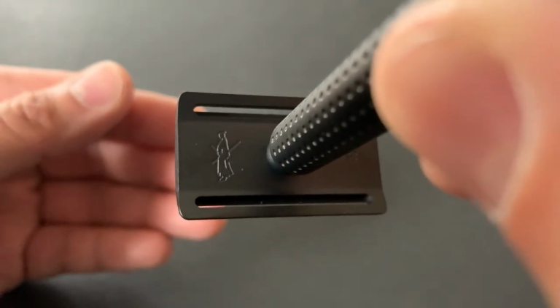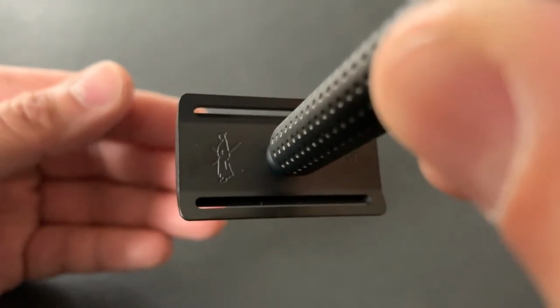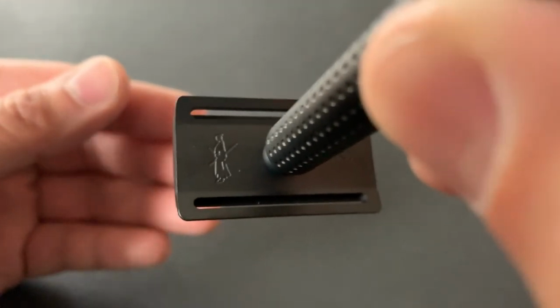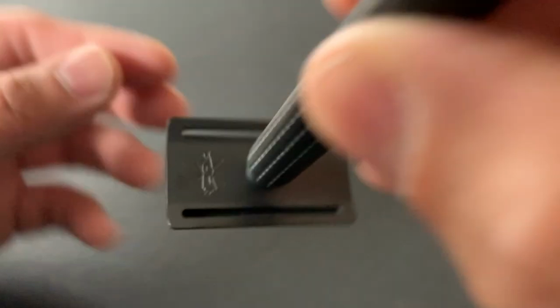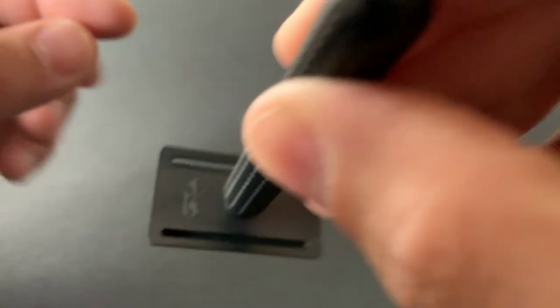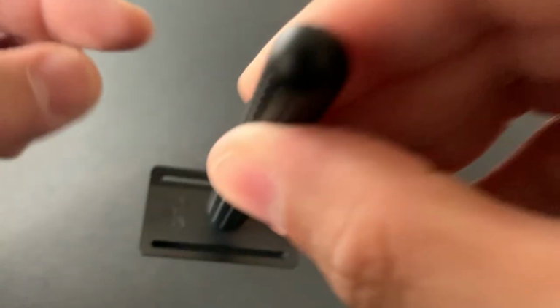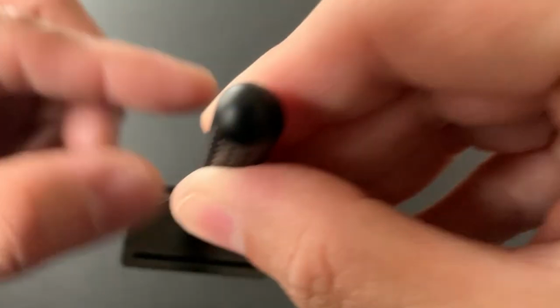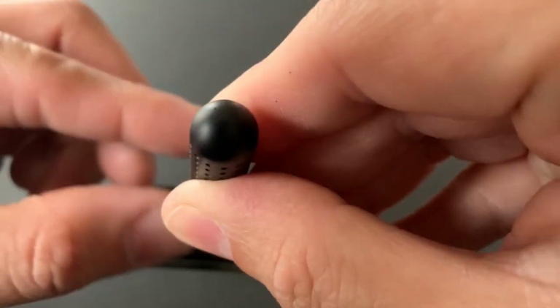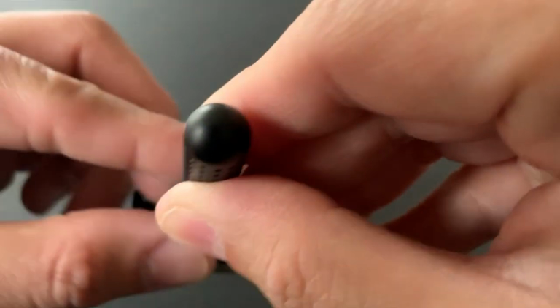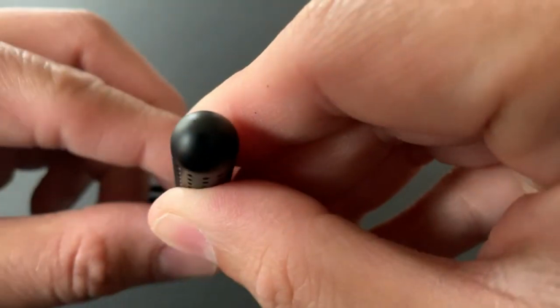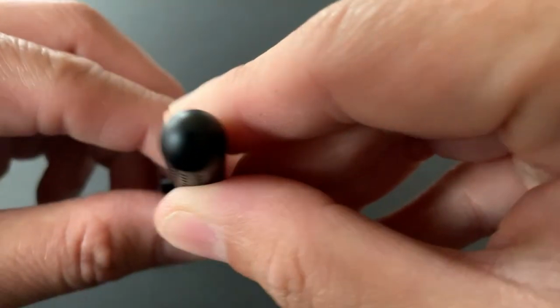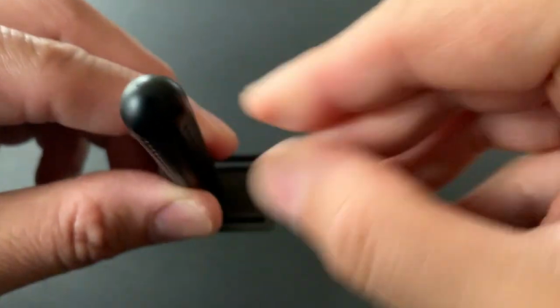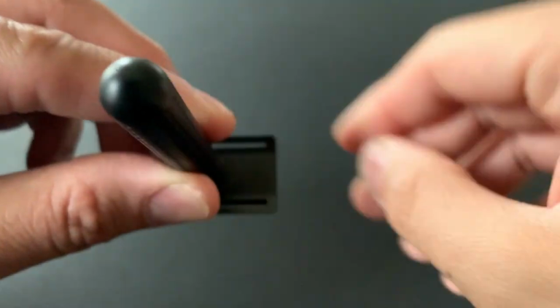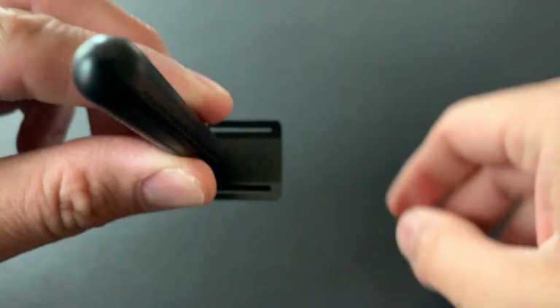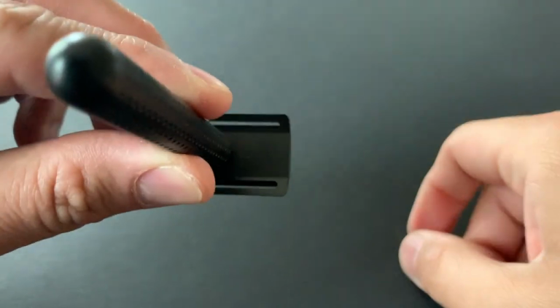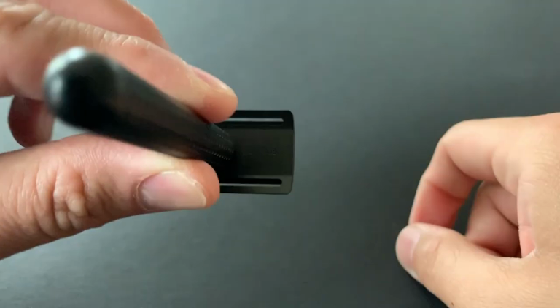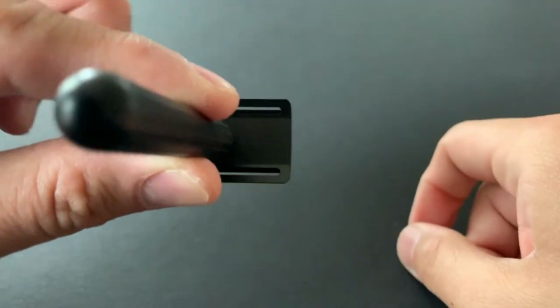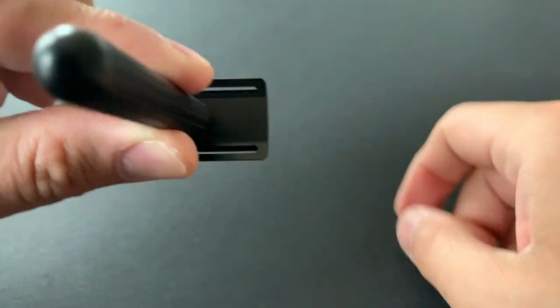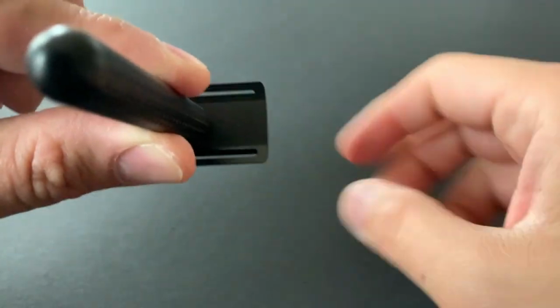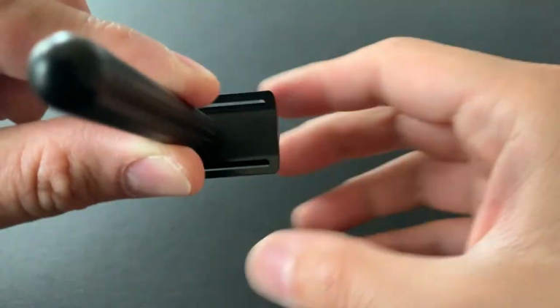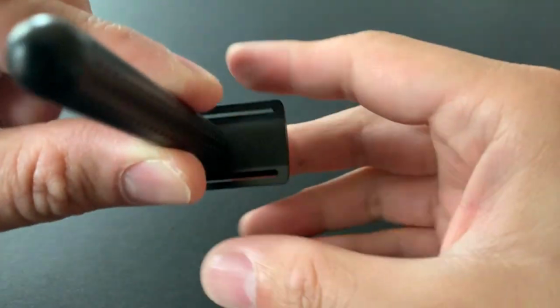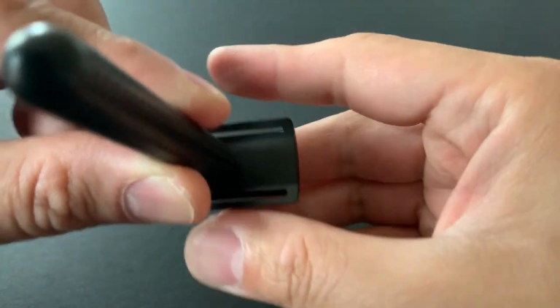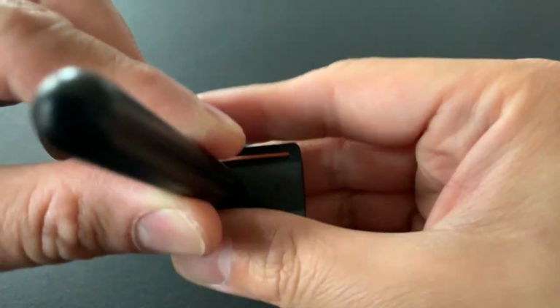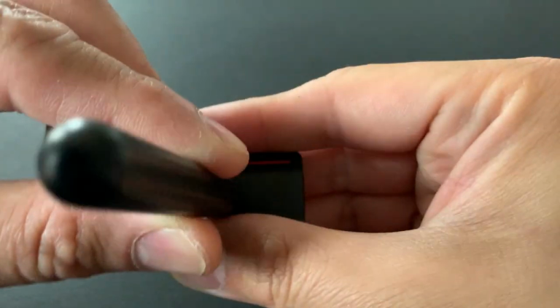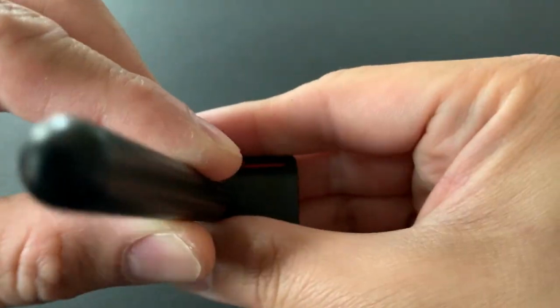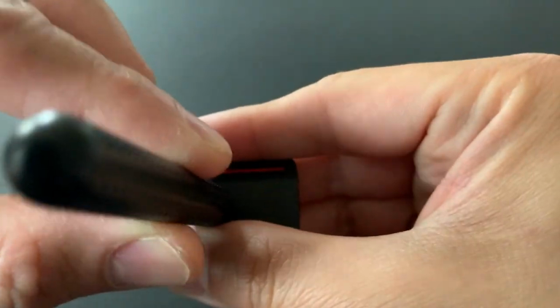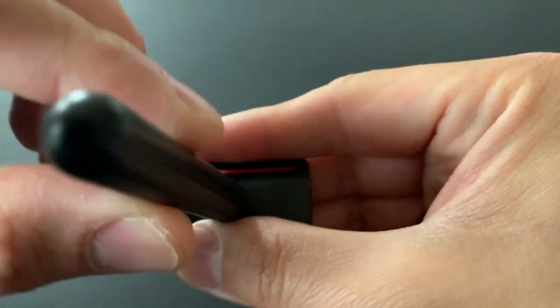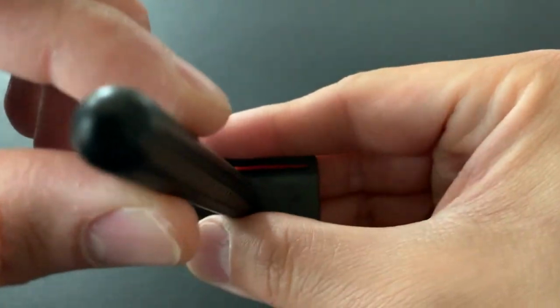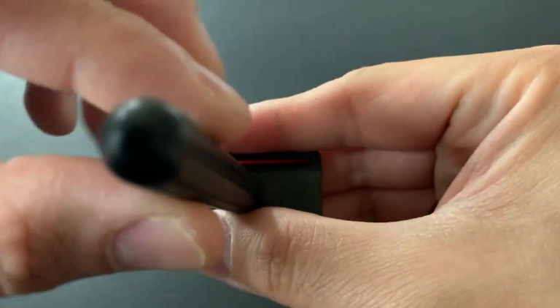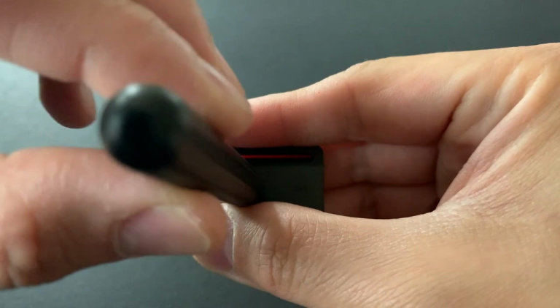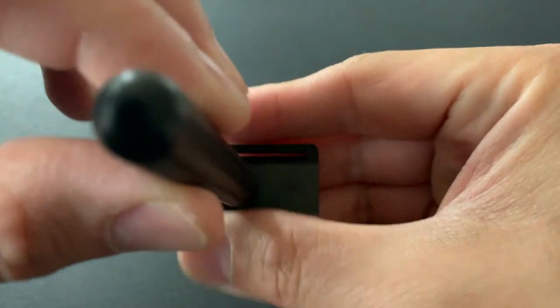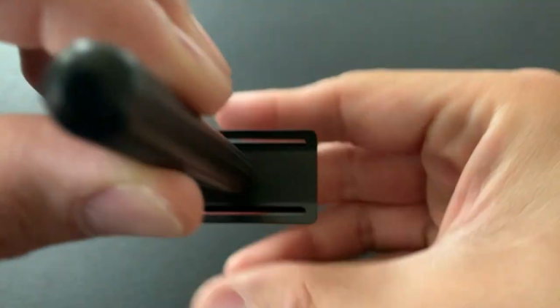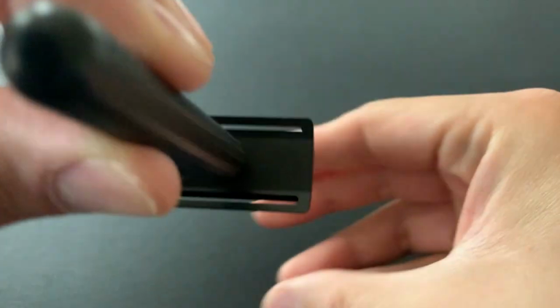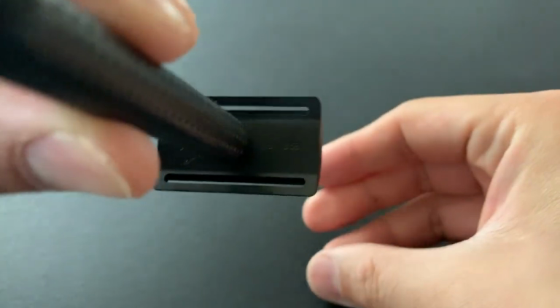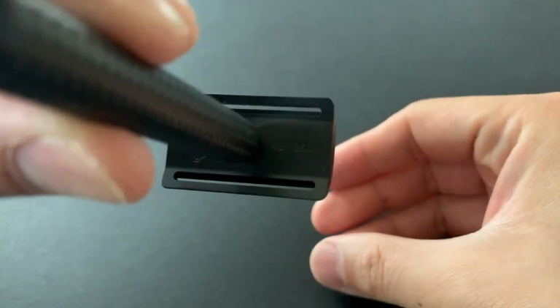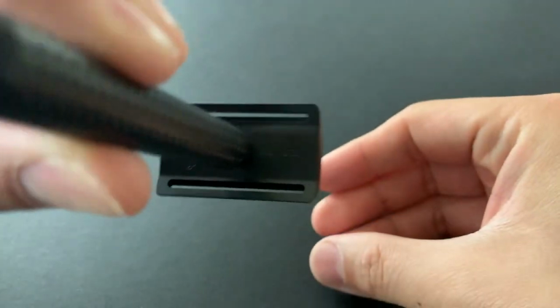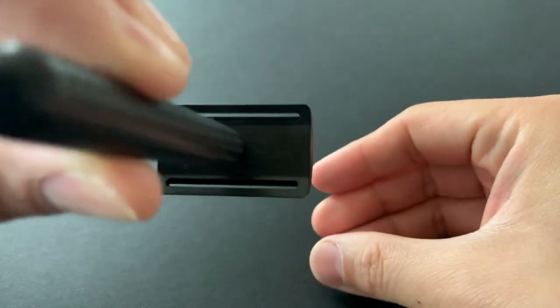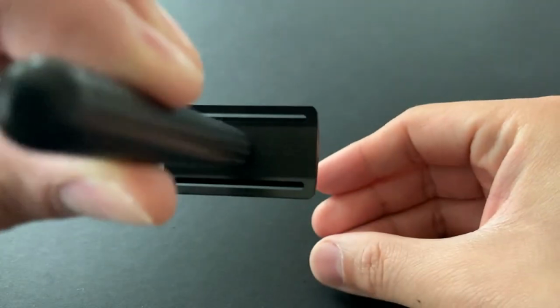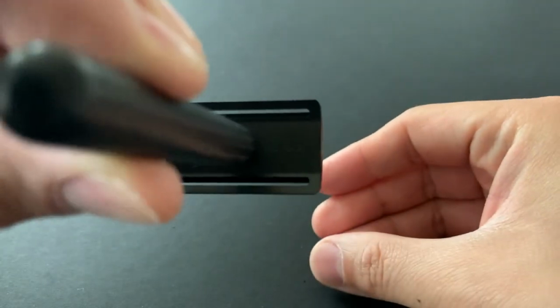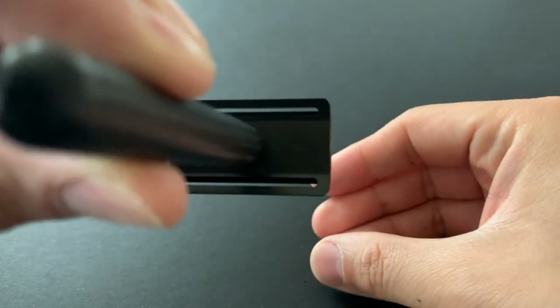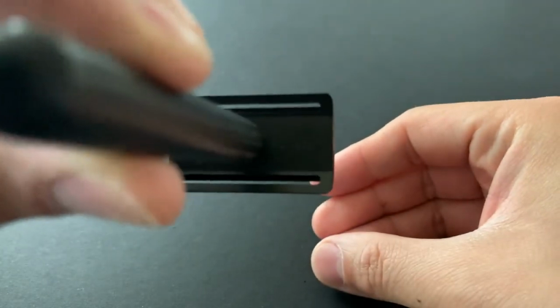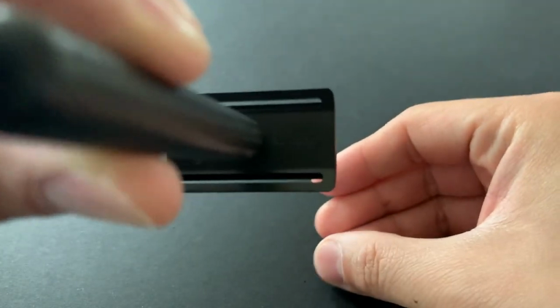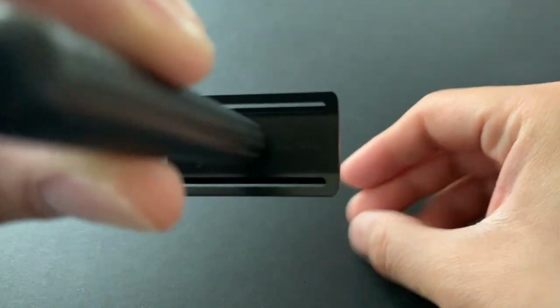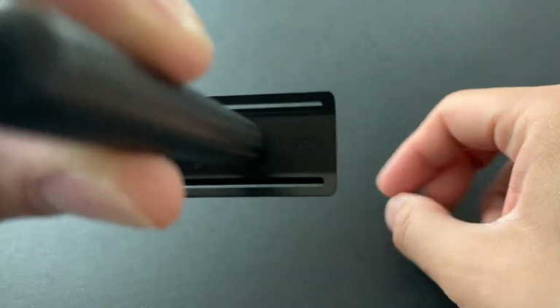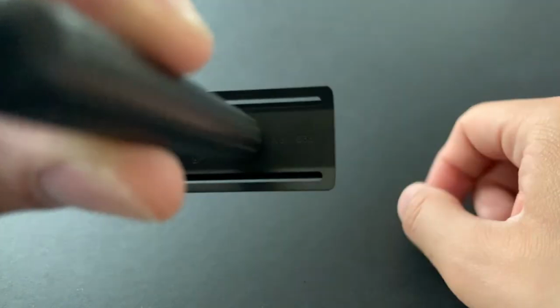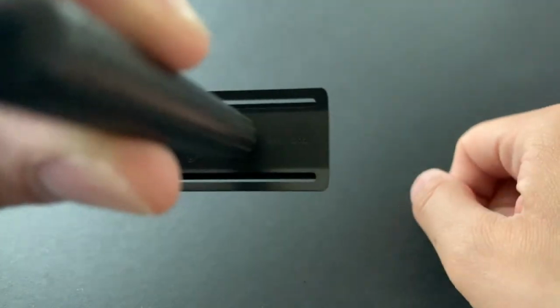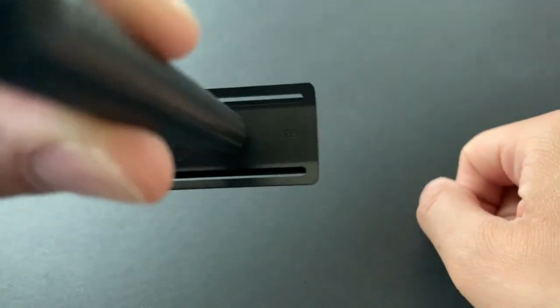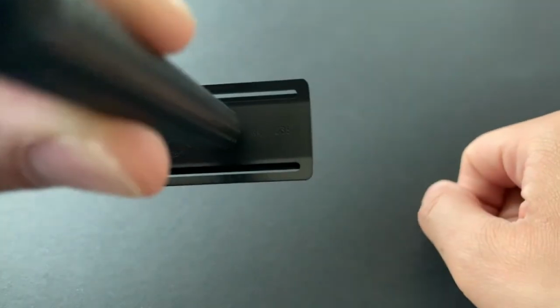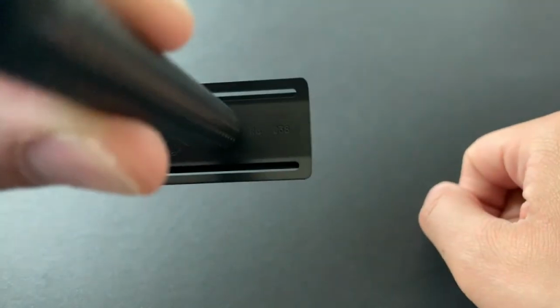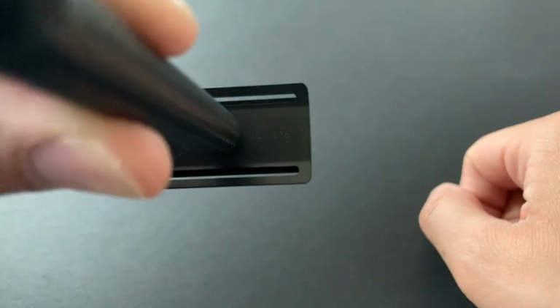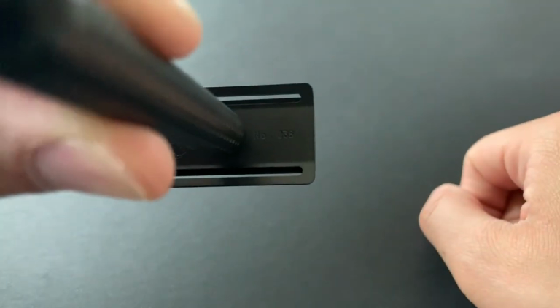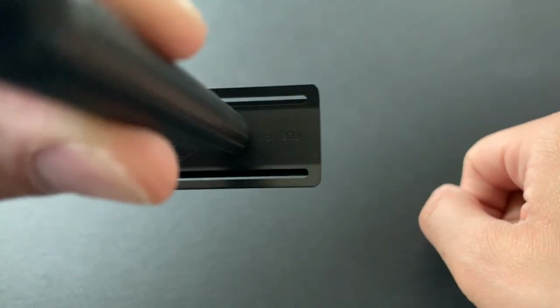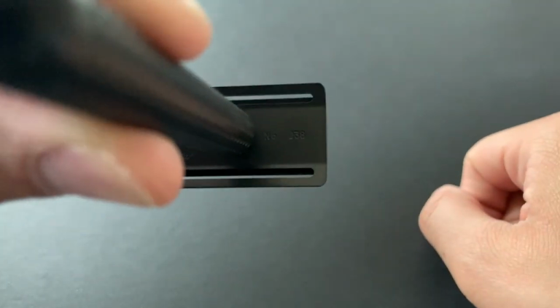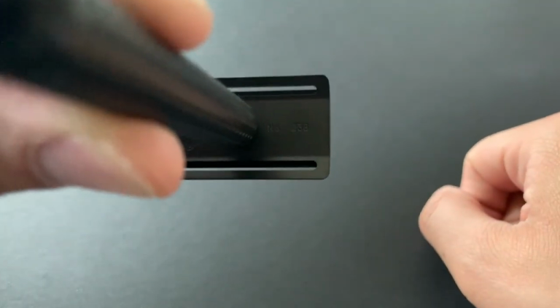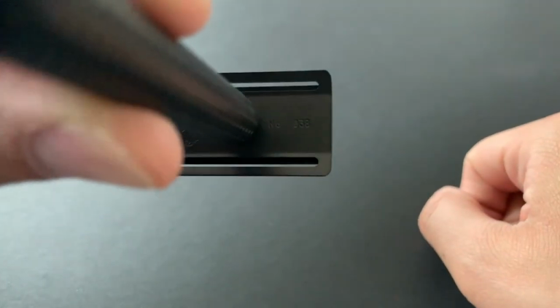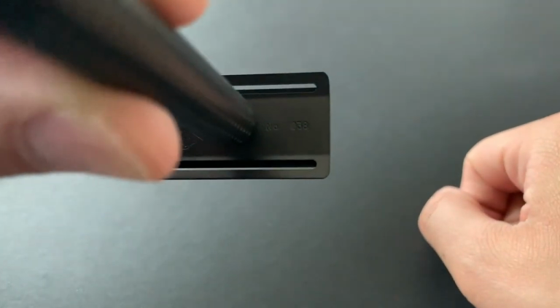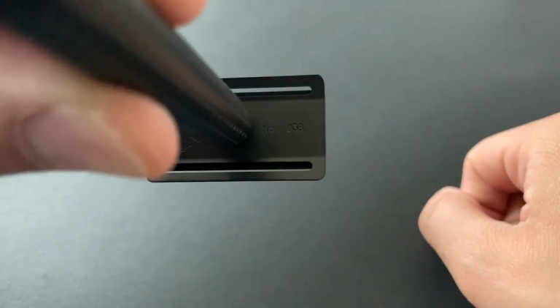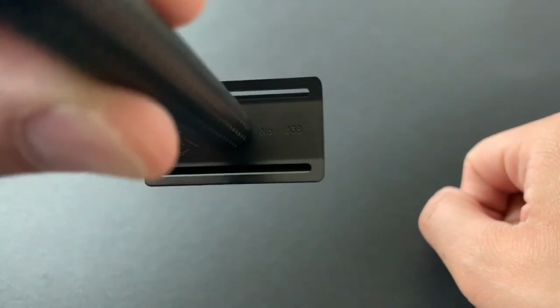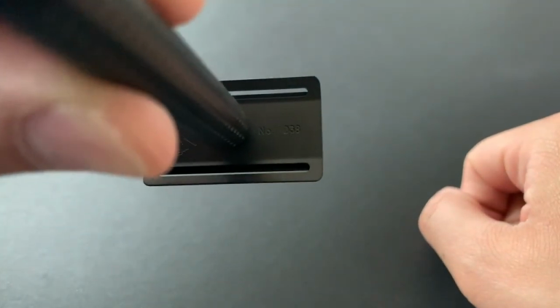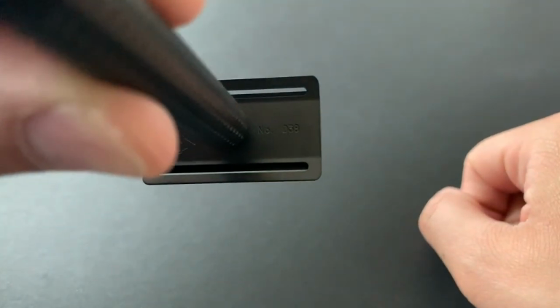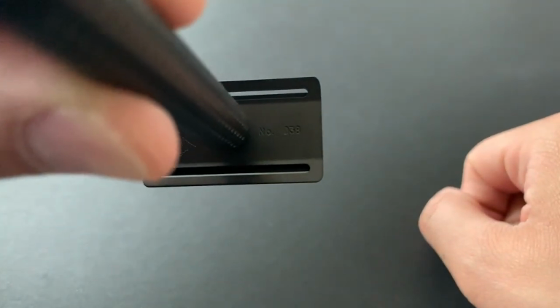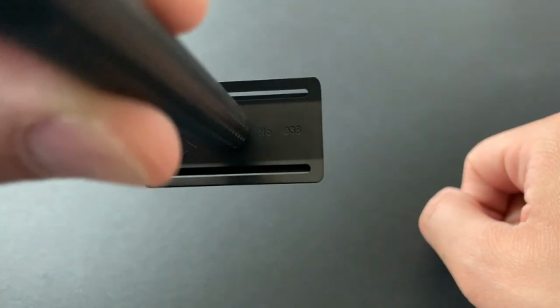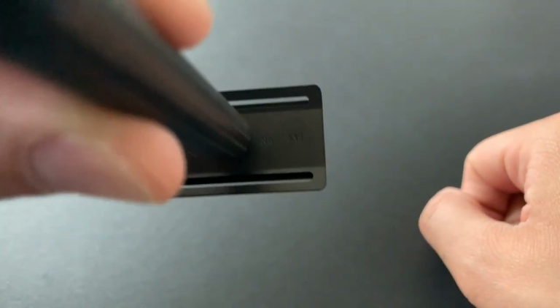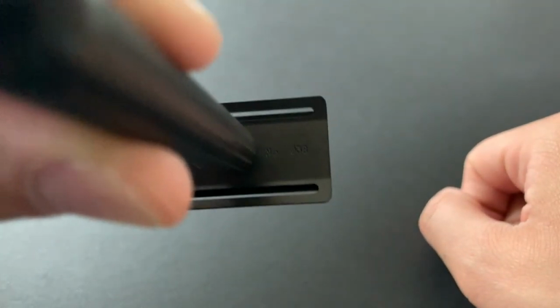While mine was the closed comb version, there's also an open comb version available for those looking for a more efficient, aggressive razor.